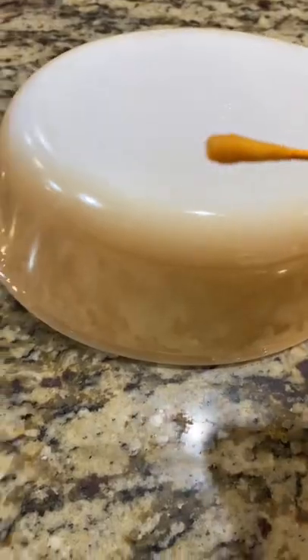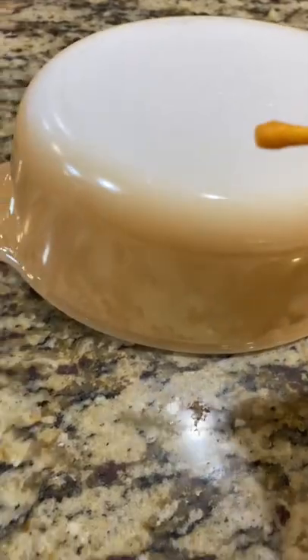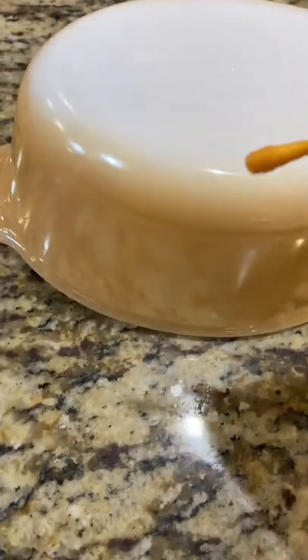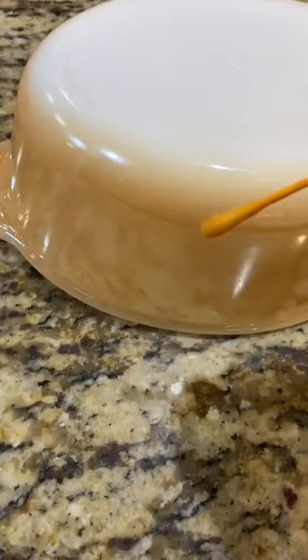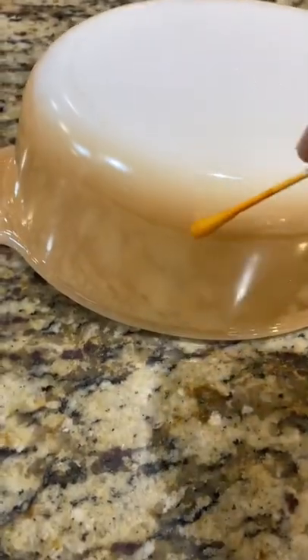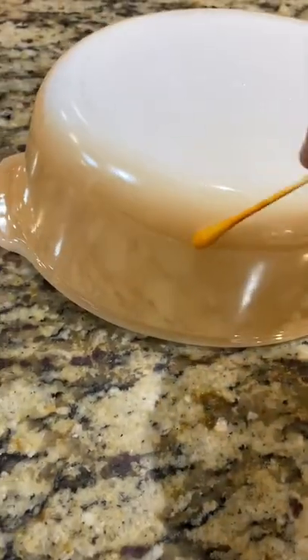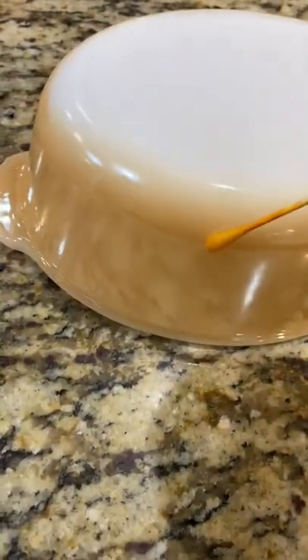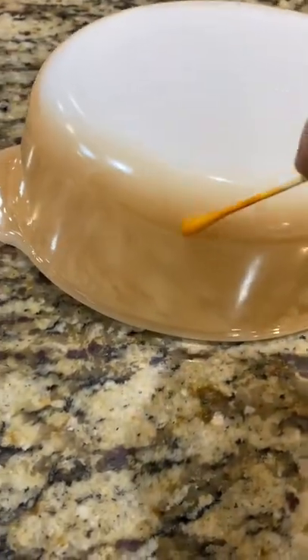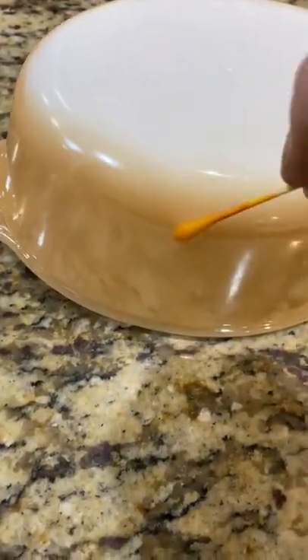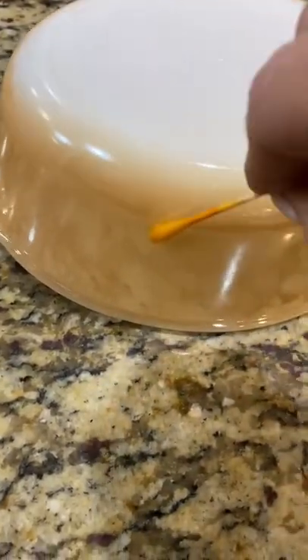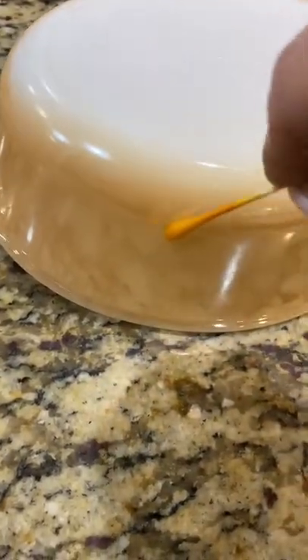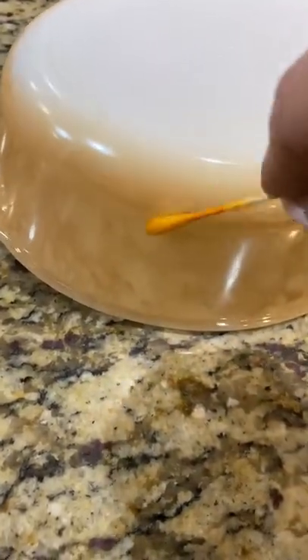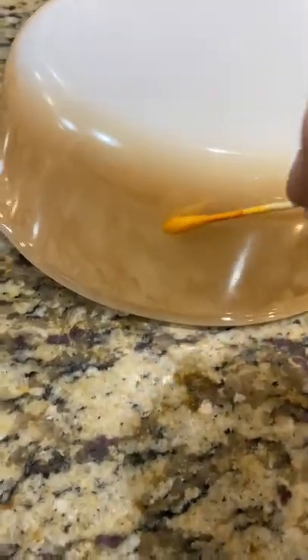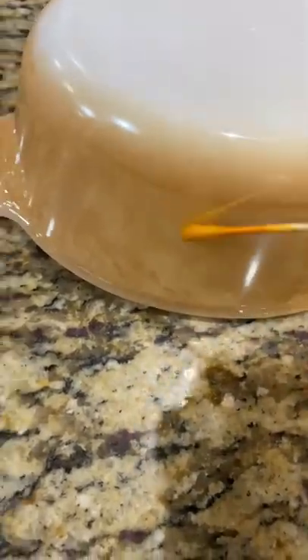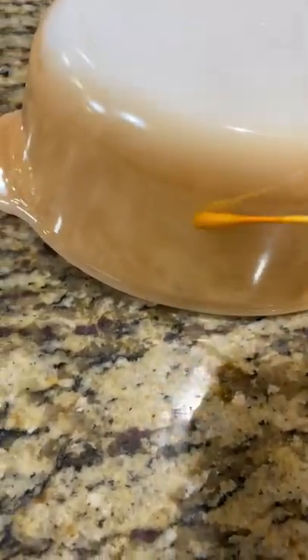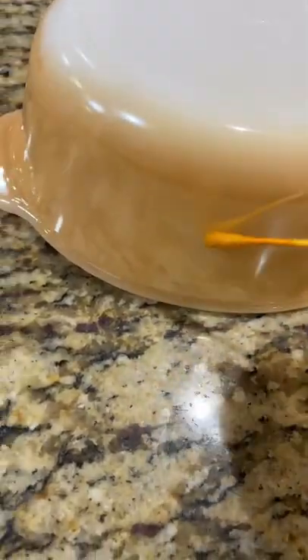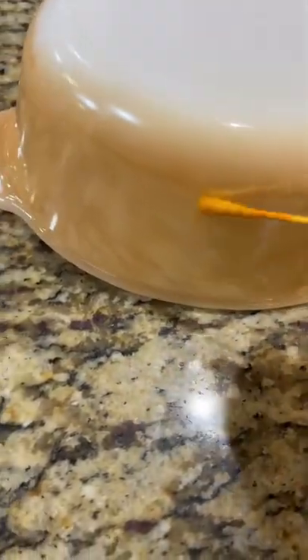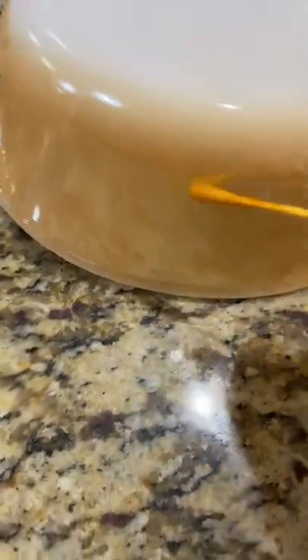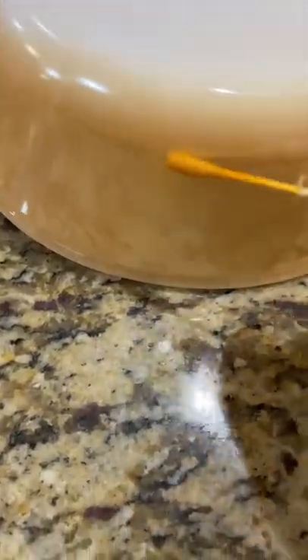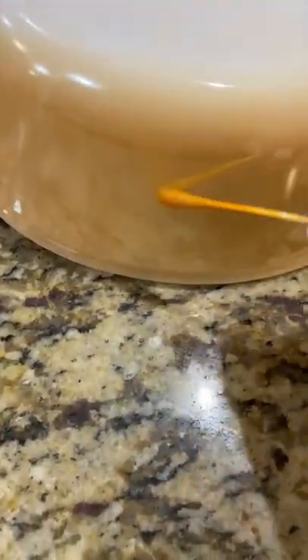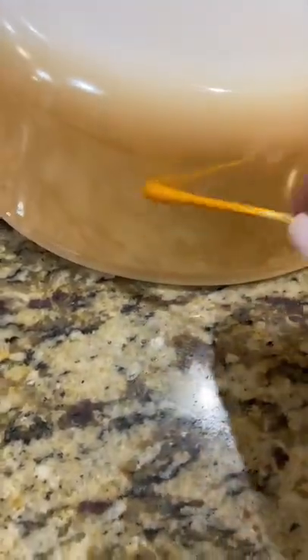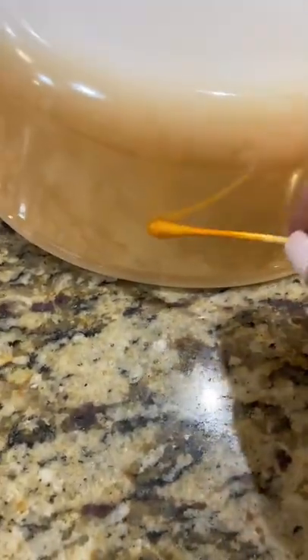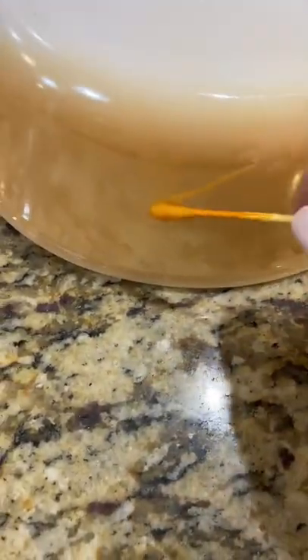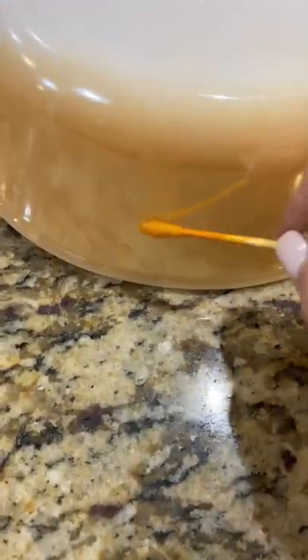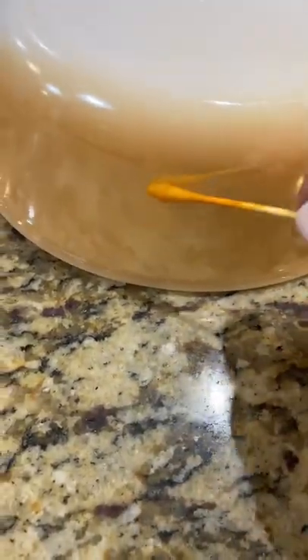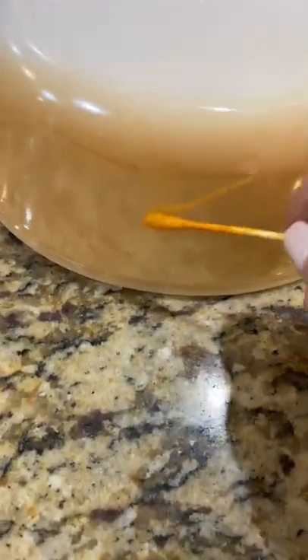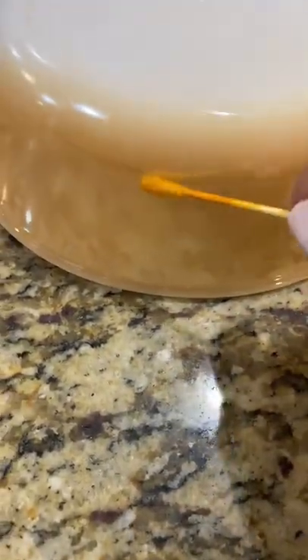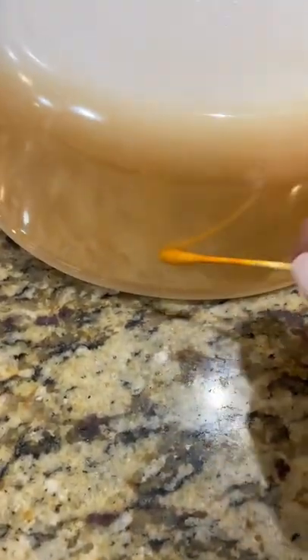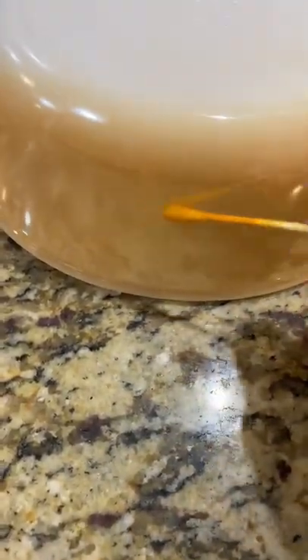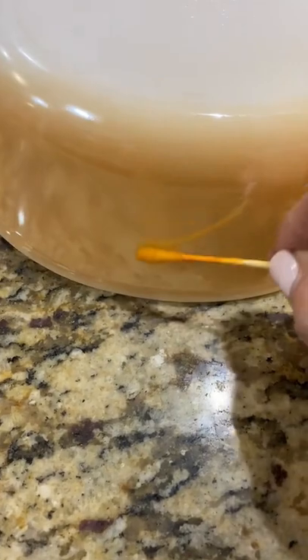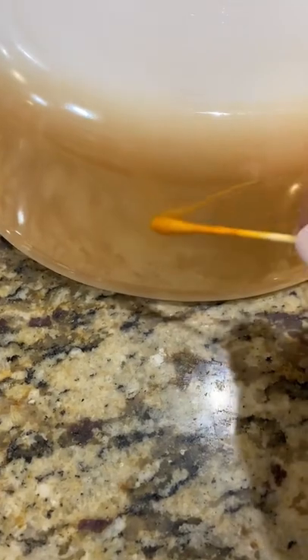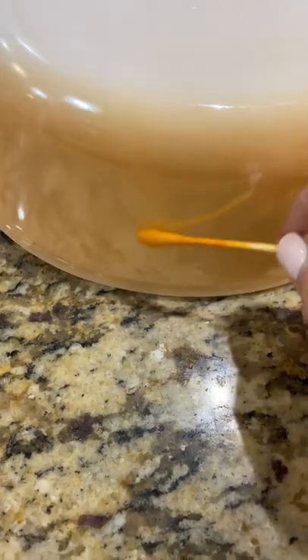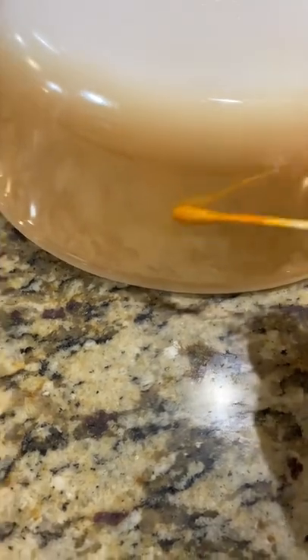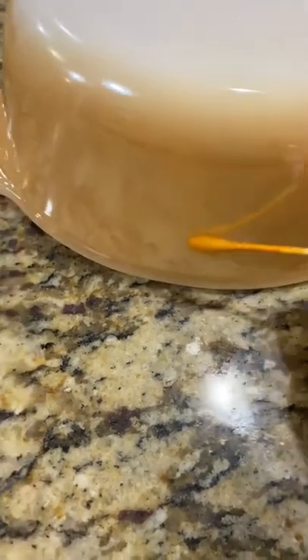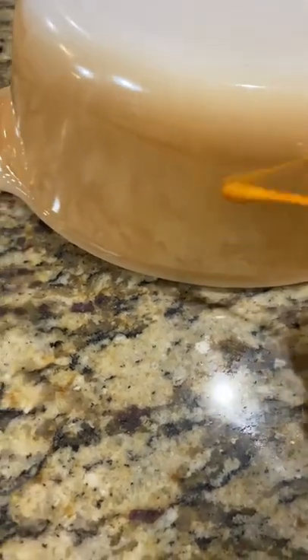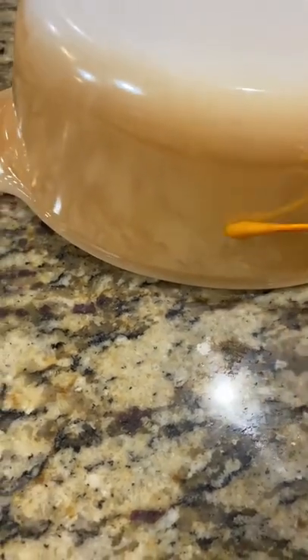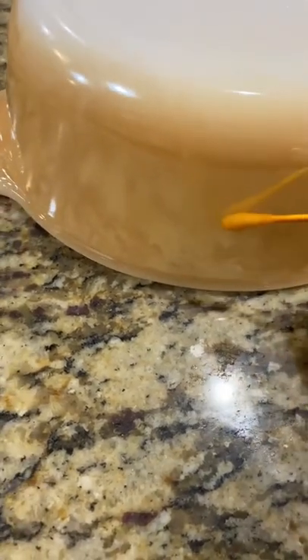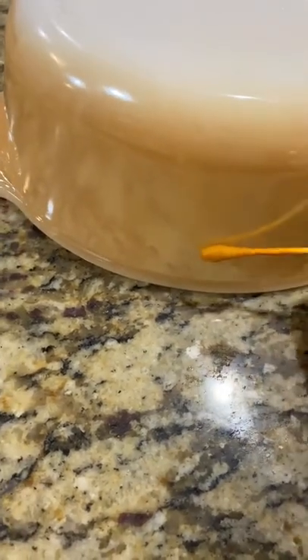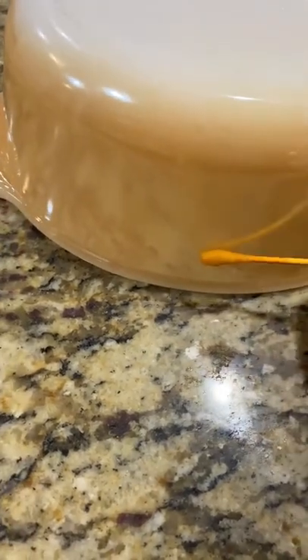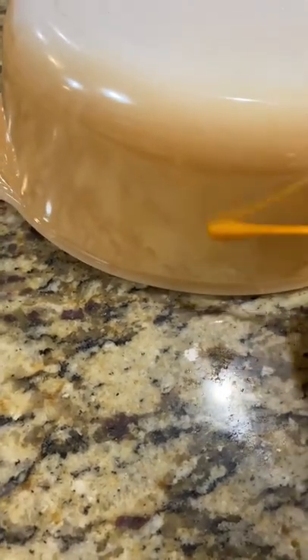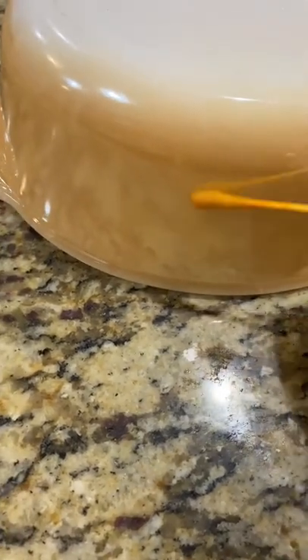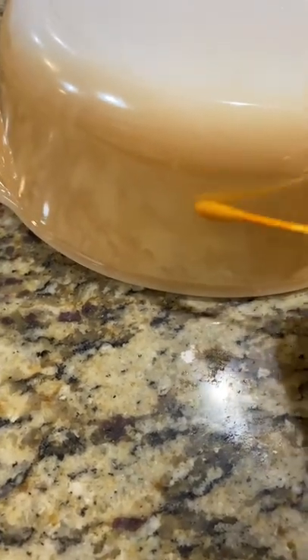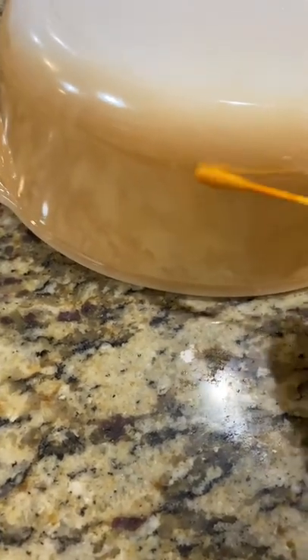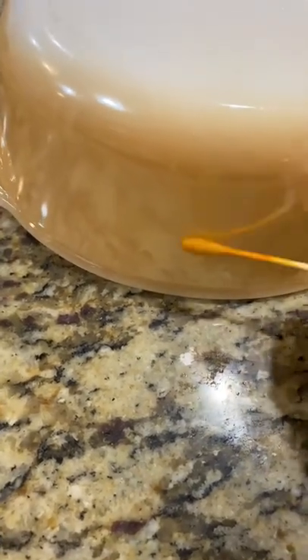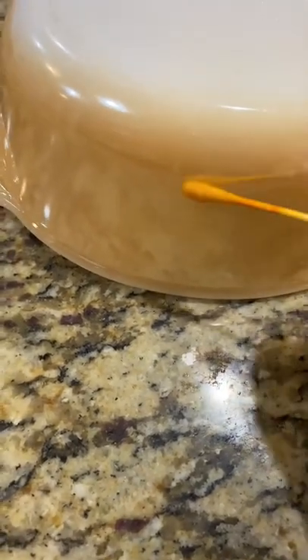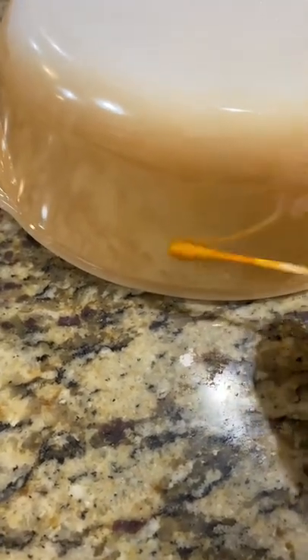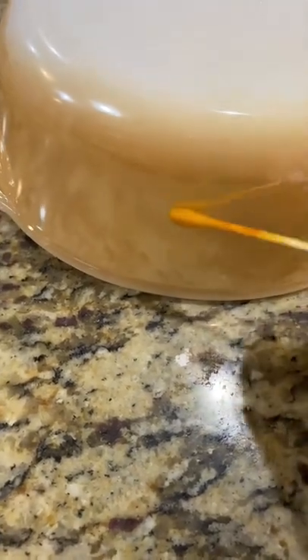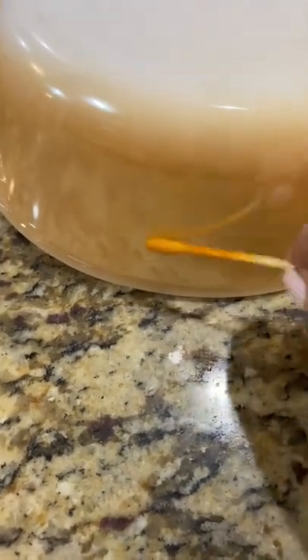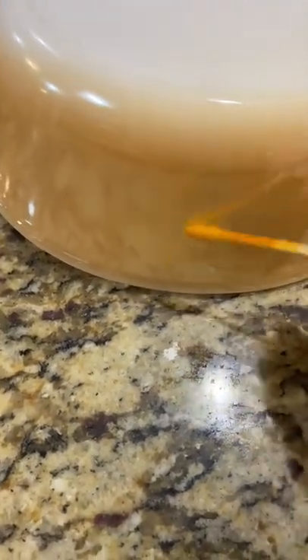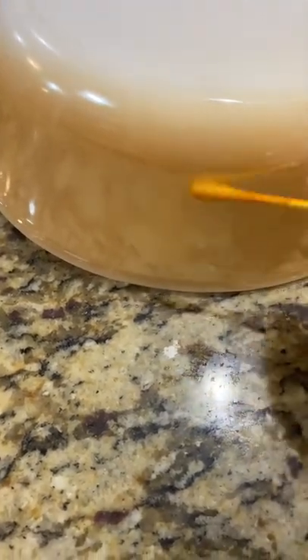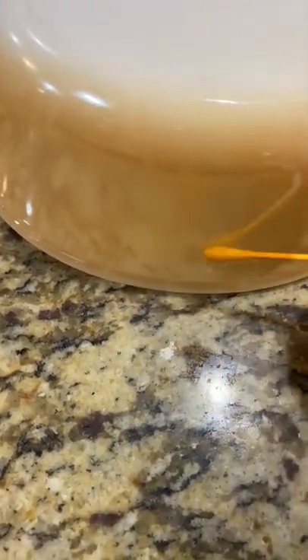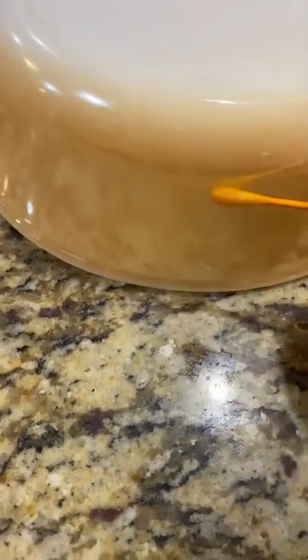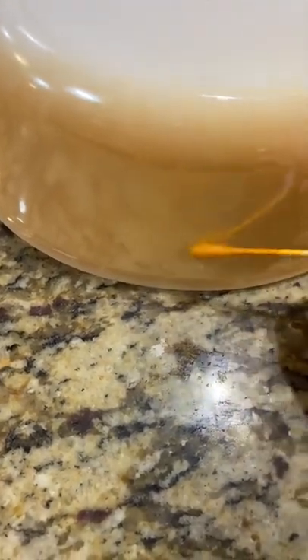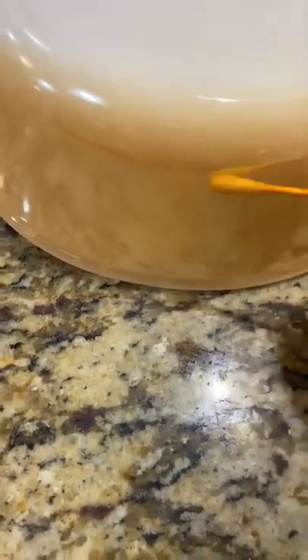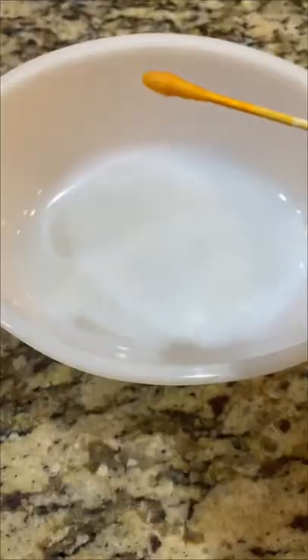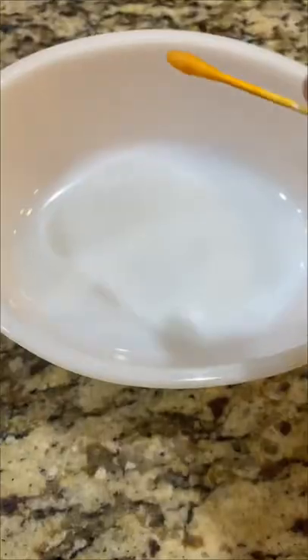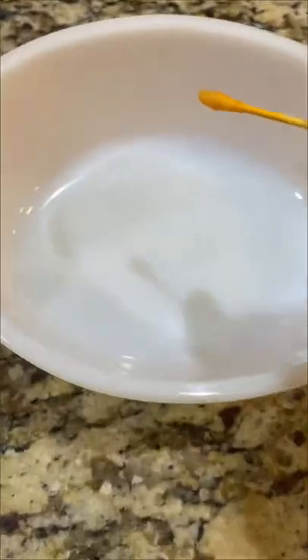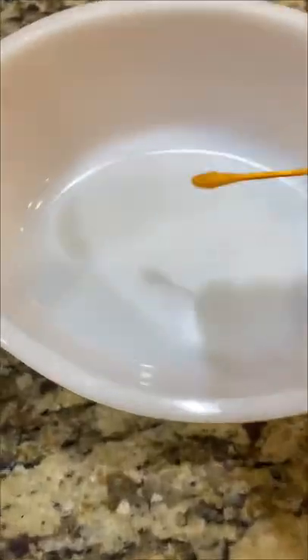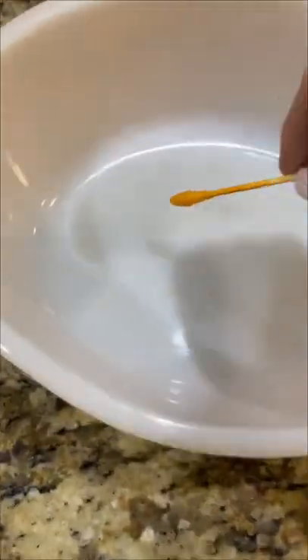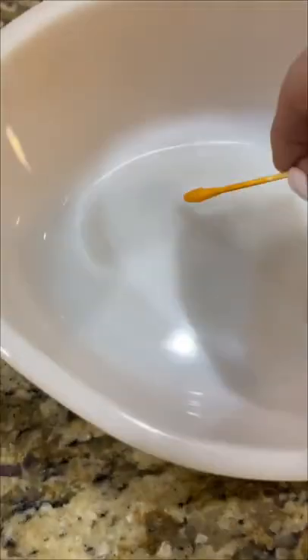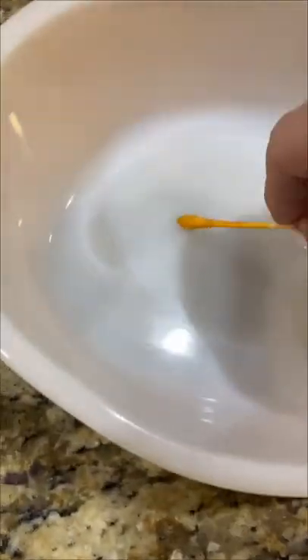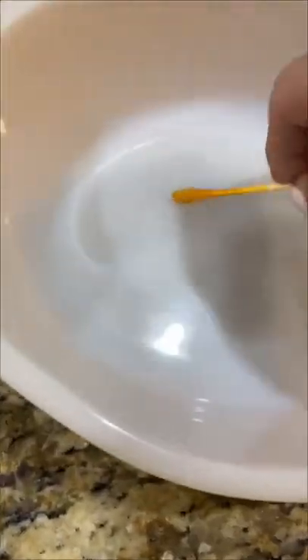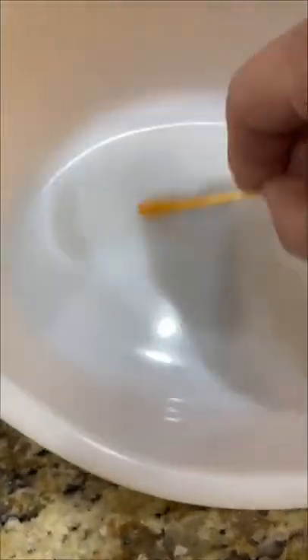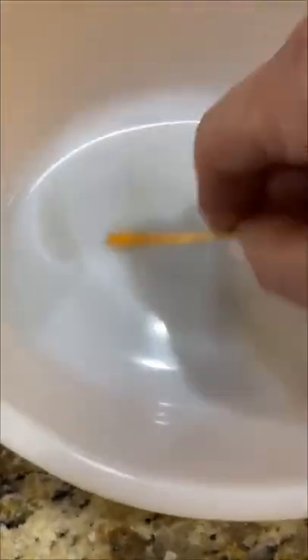What was odd was that the outside of this dish did not test positive for lead, but the interior somewhat did.